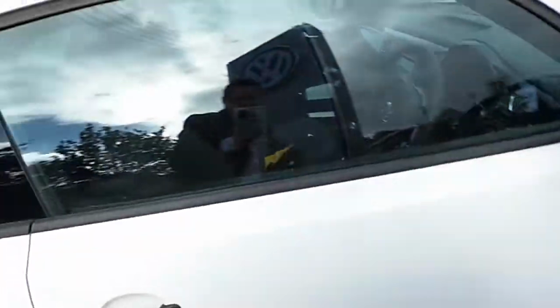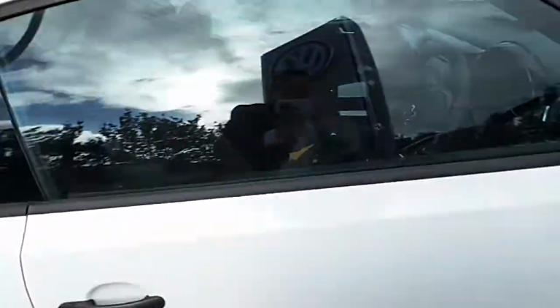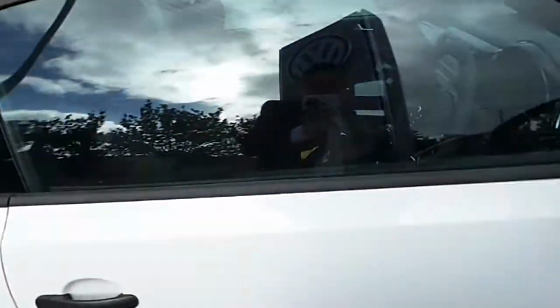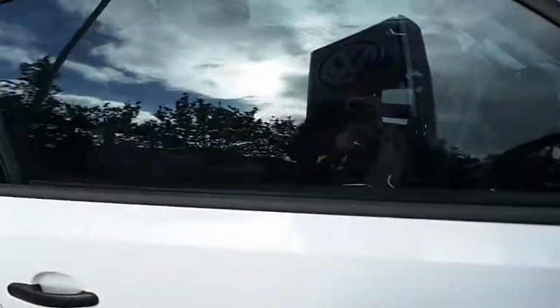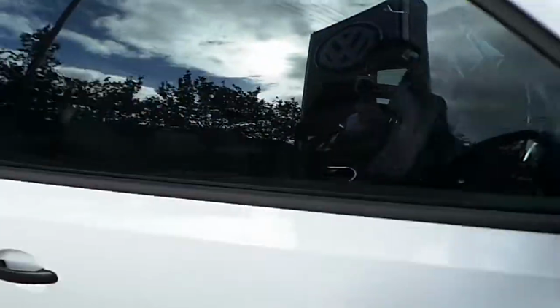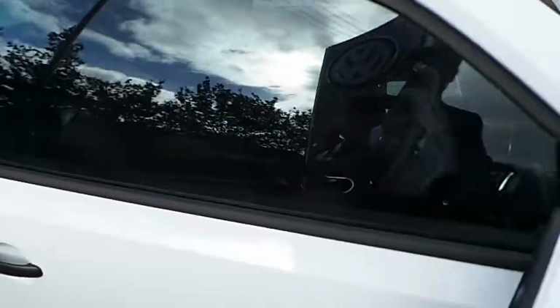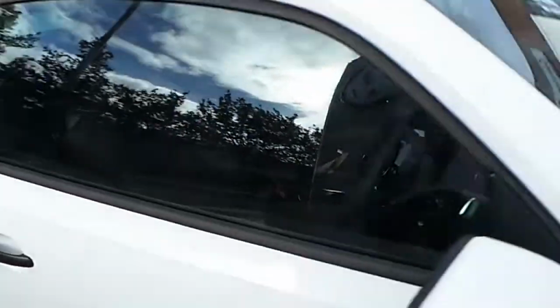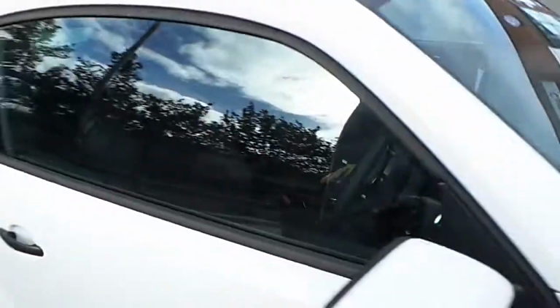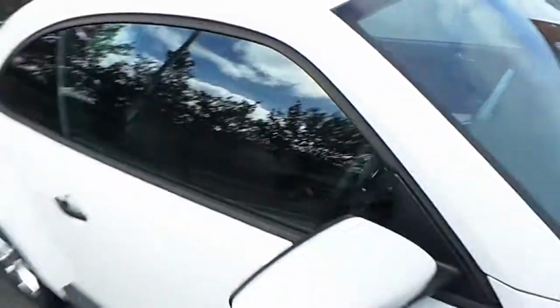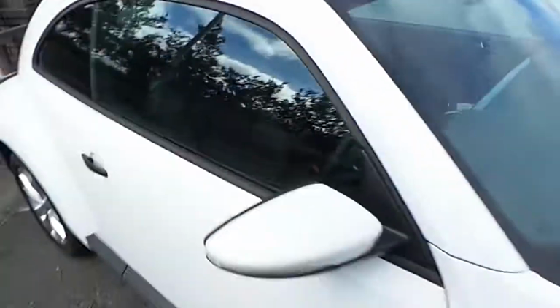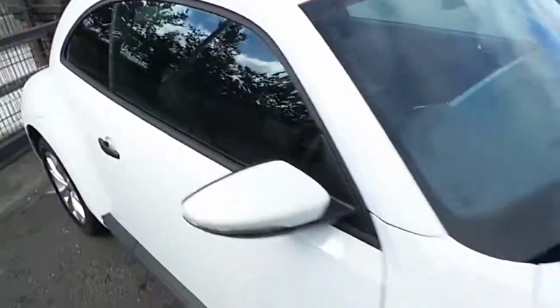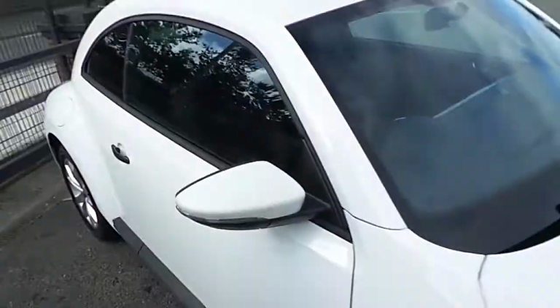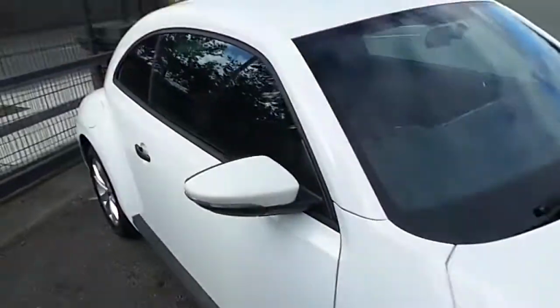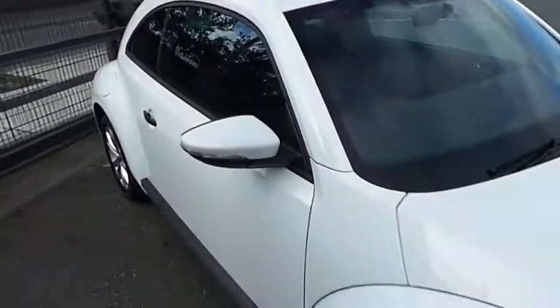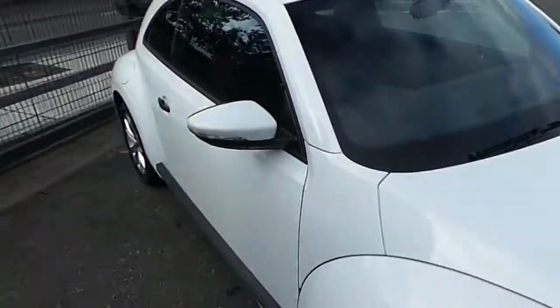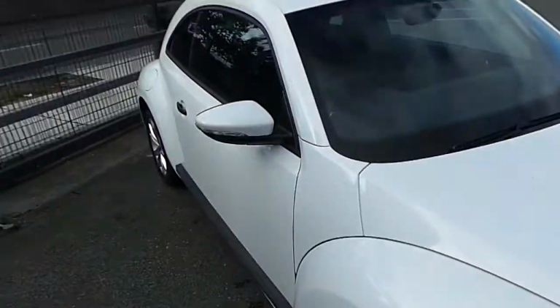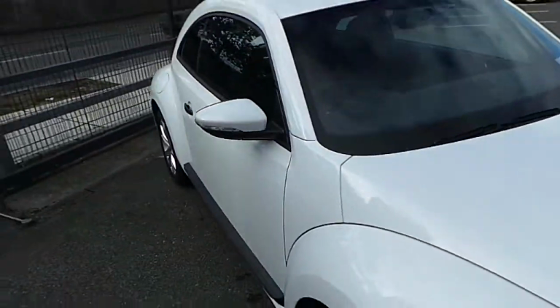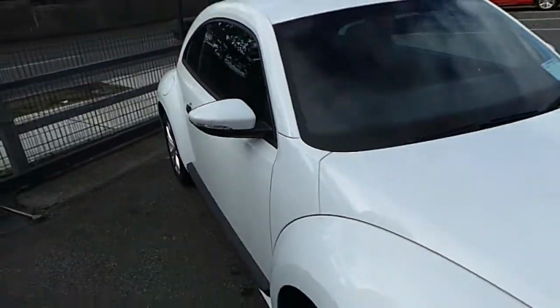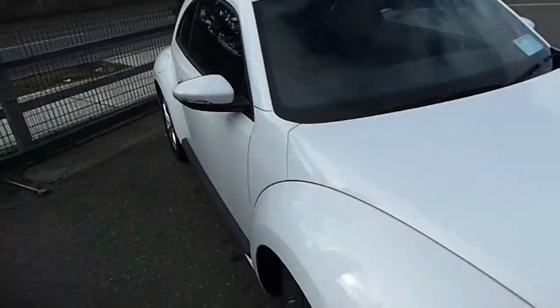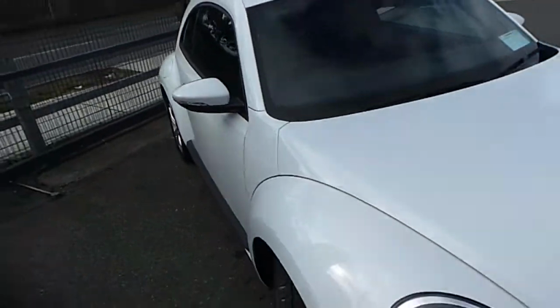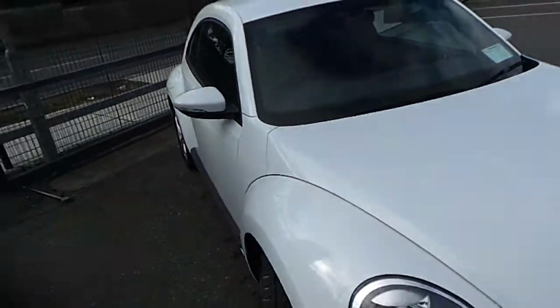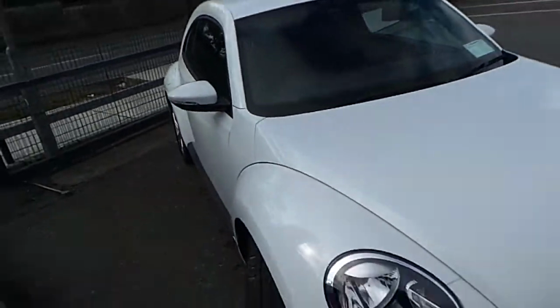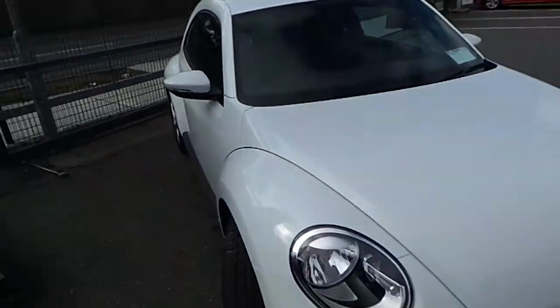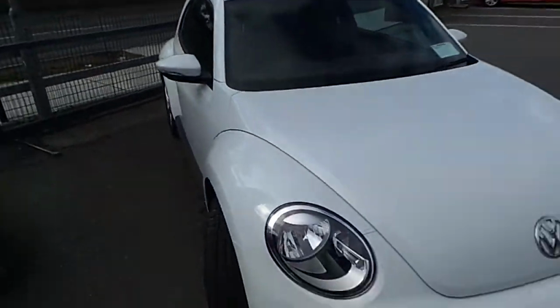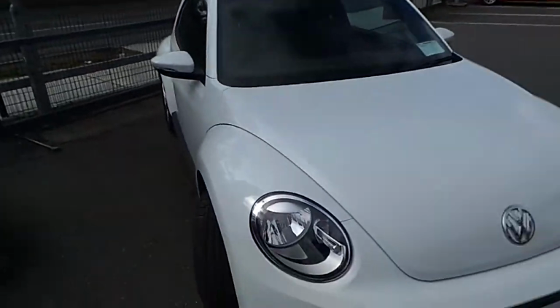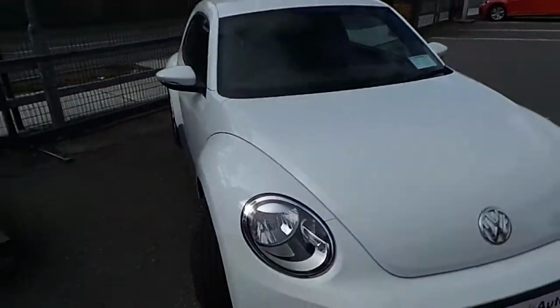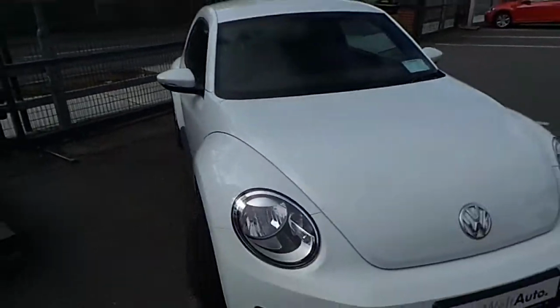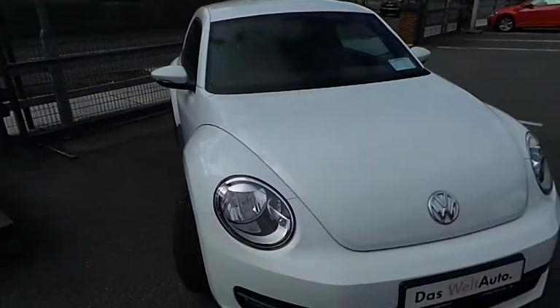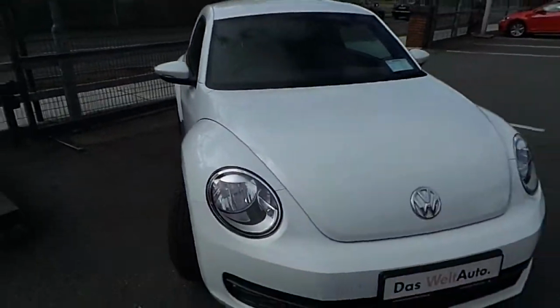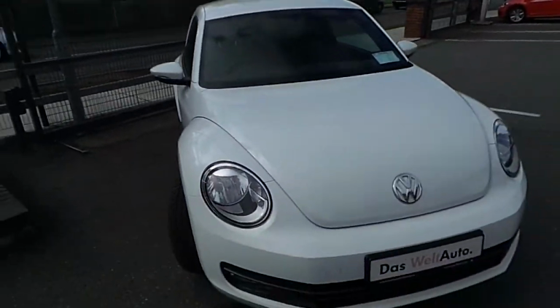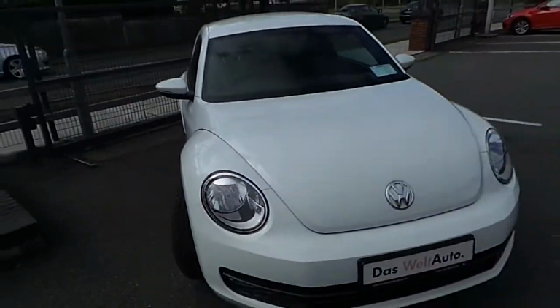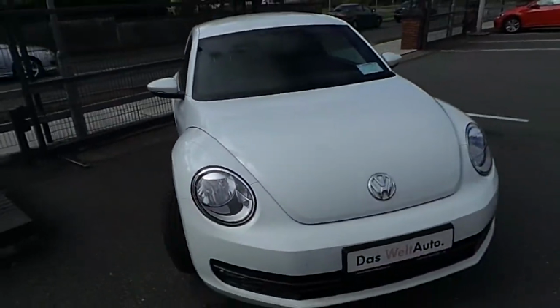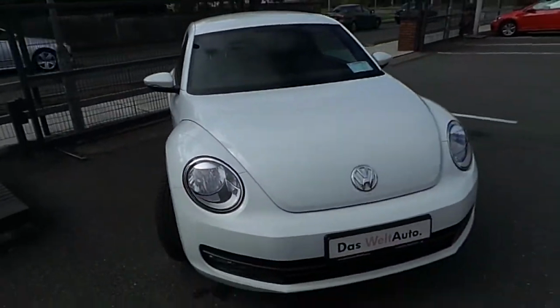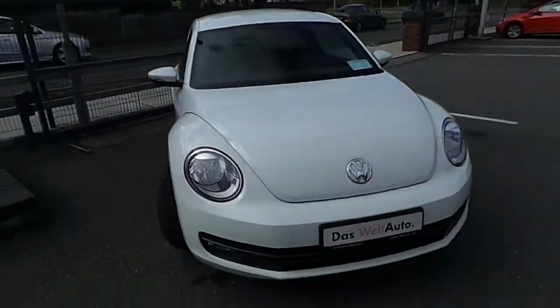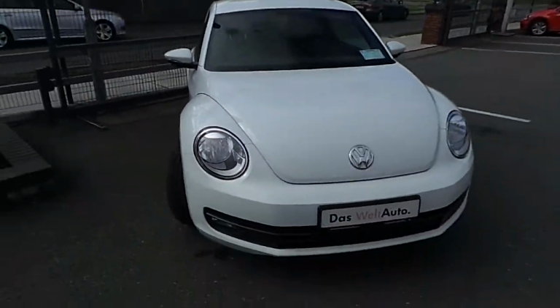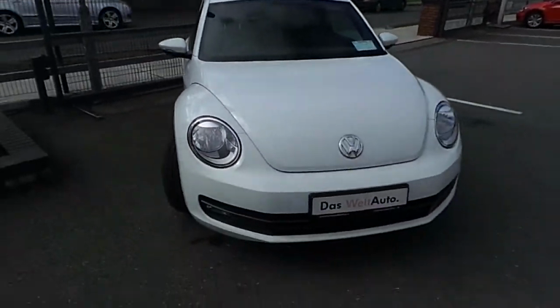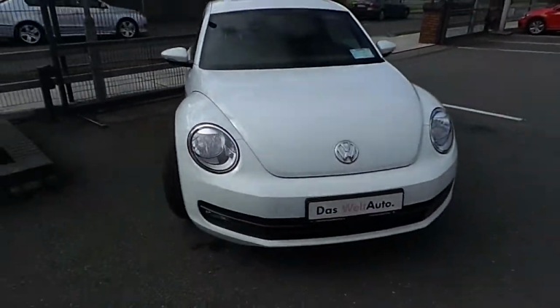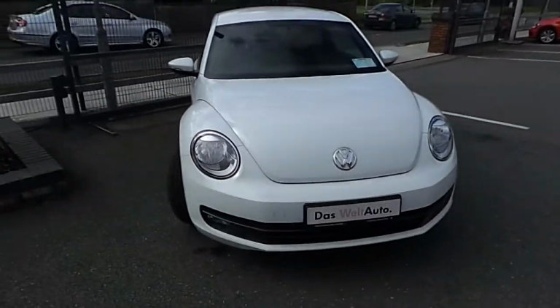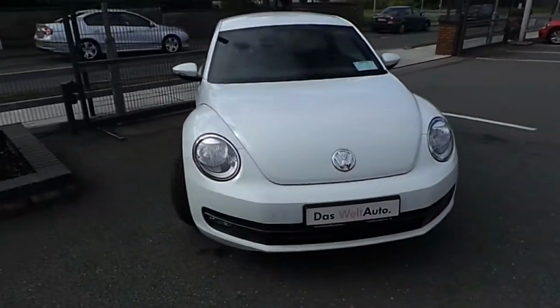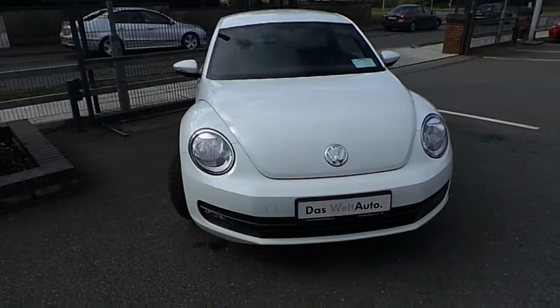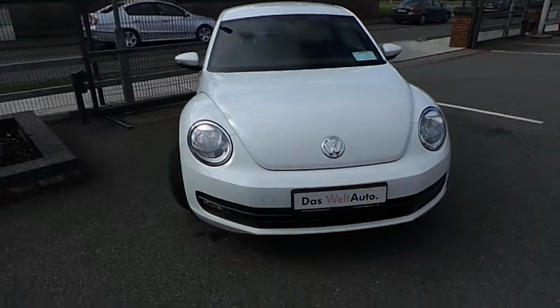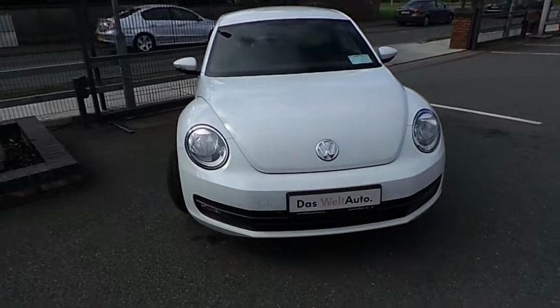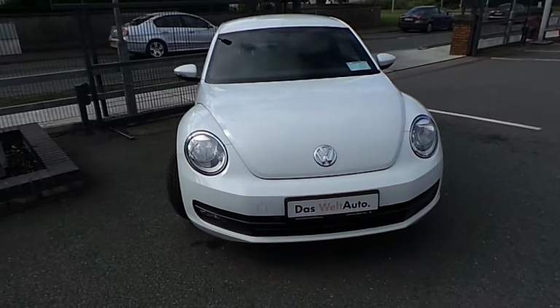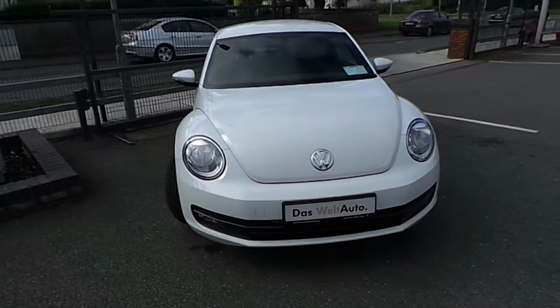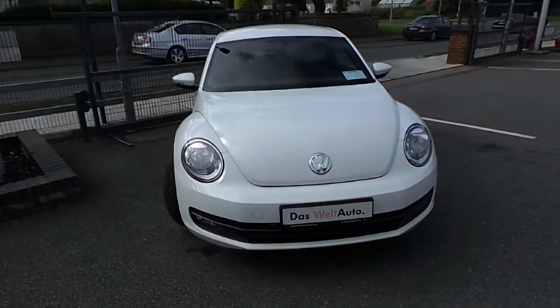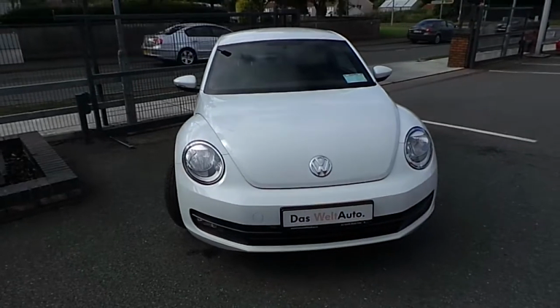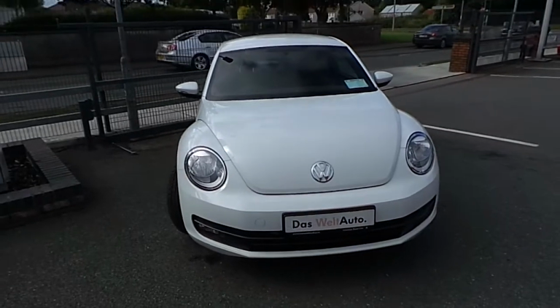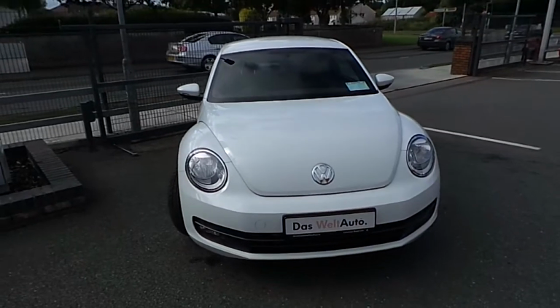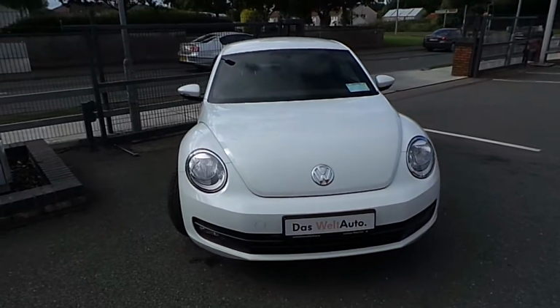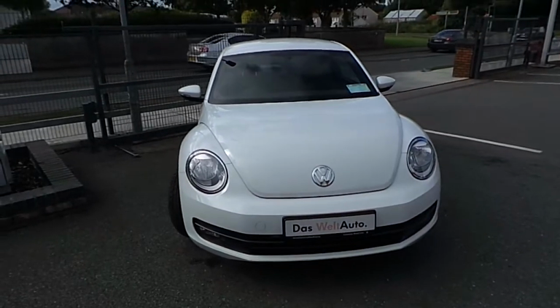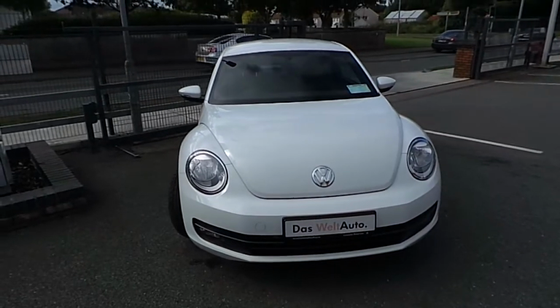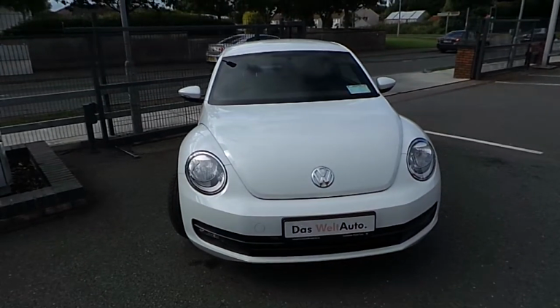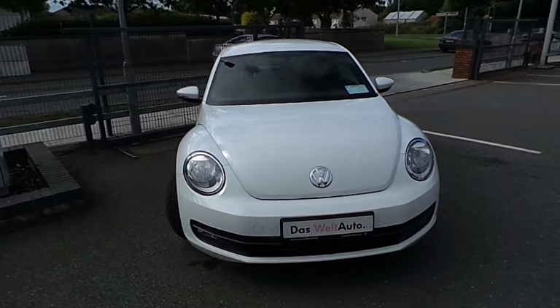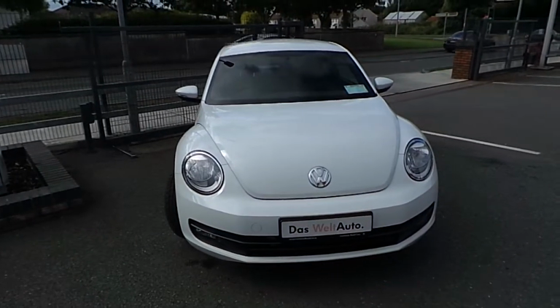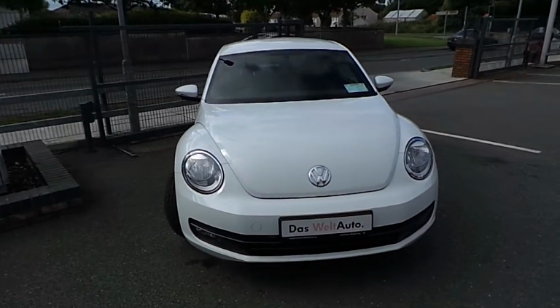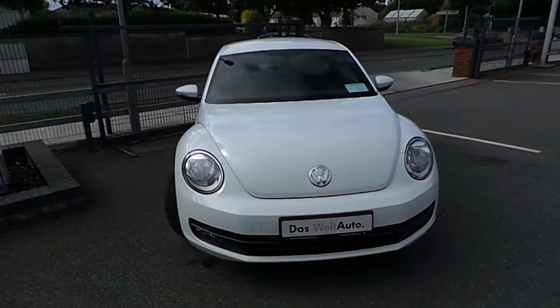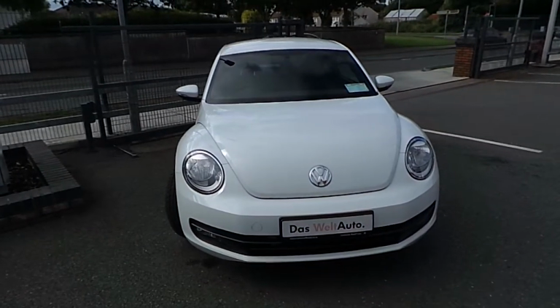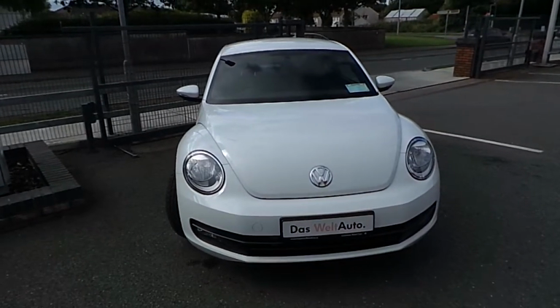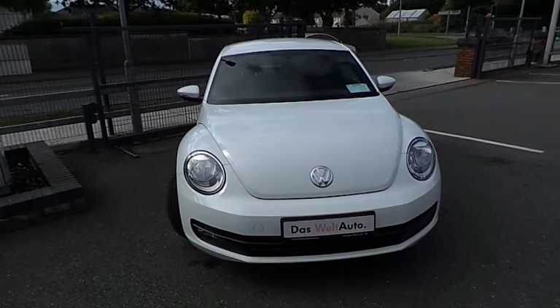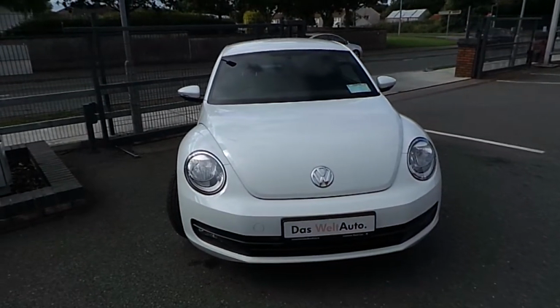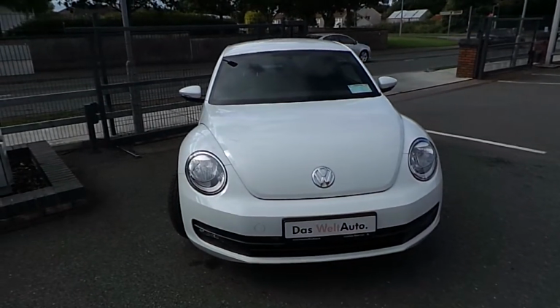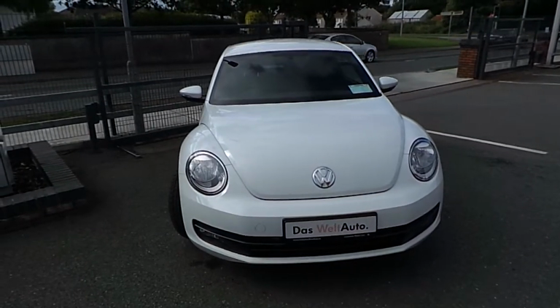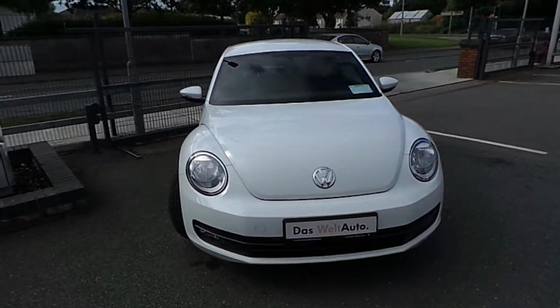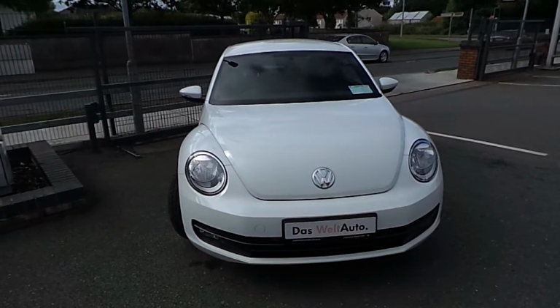If you would like to test drive the car or speak to one of our sales team, please contact 046 902 7333.